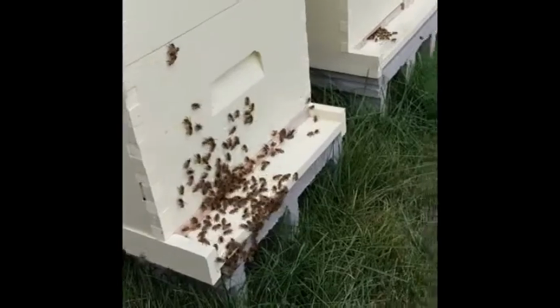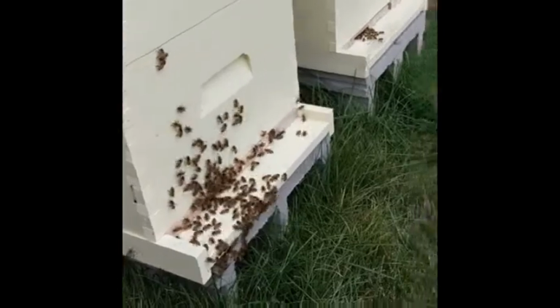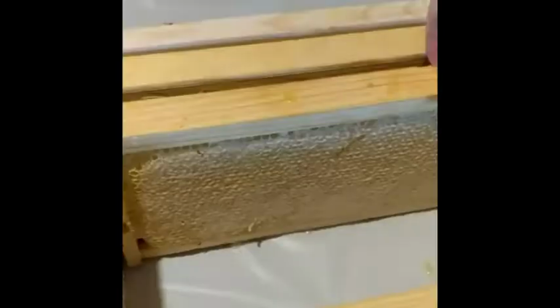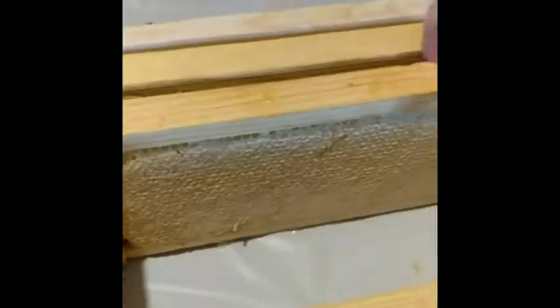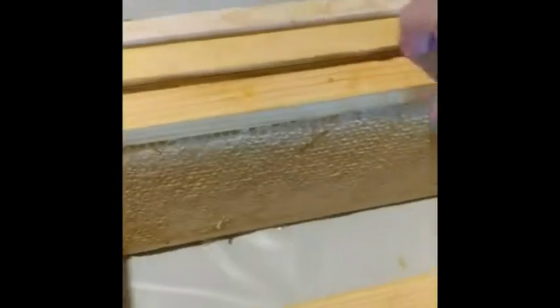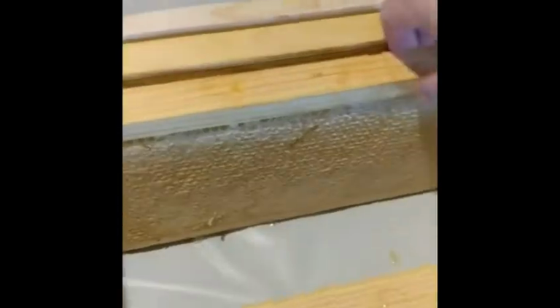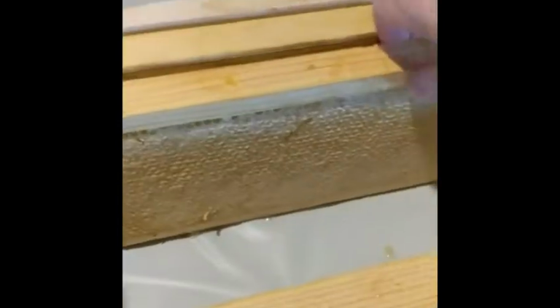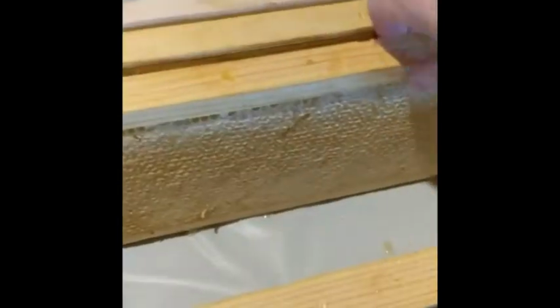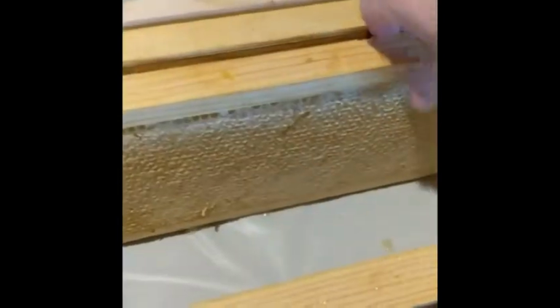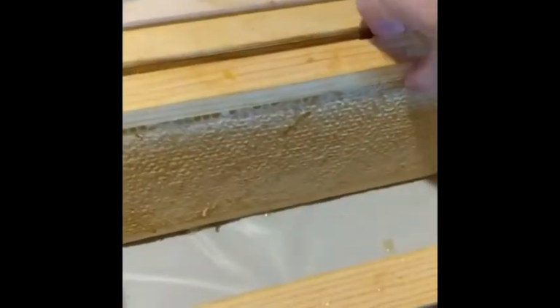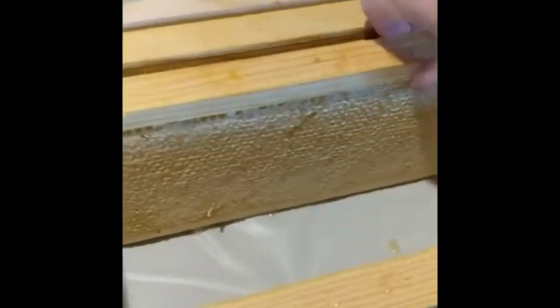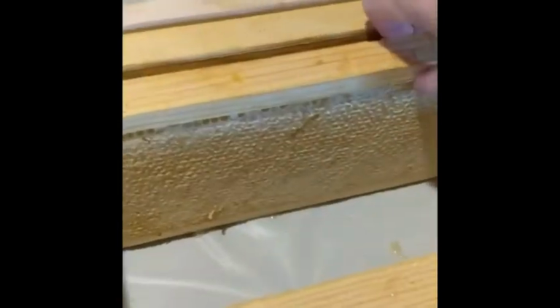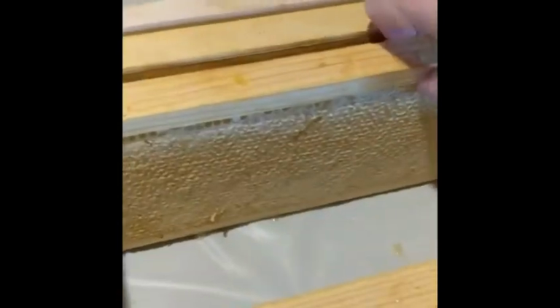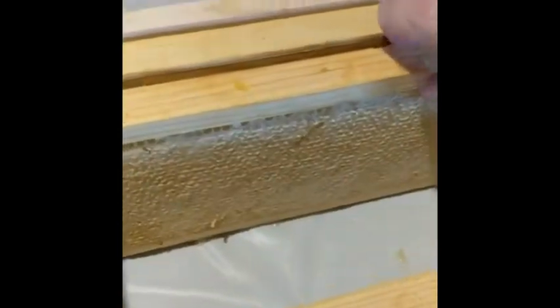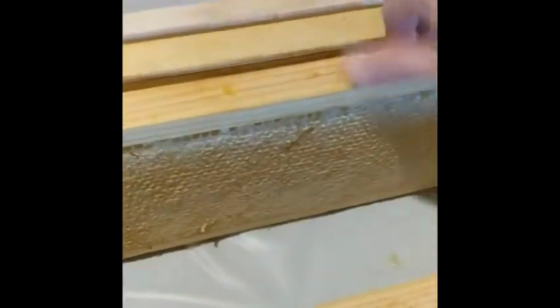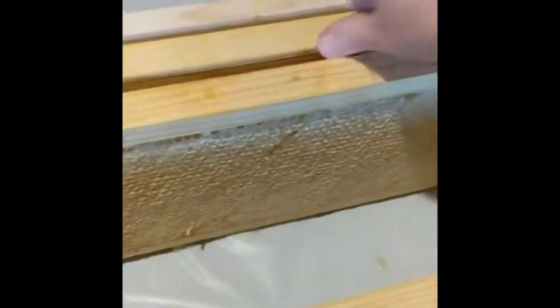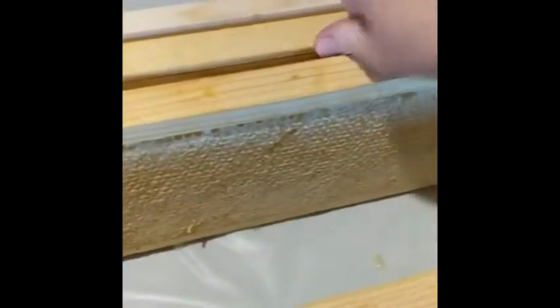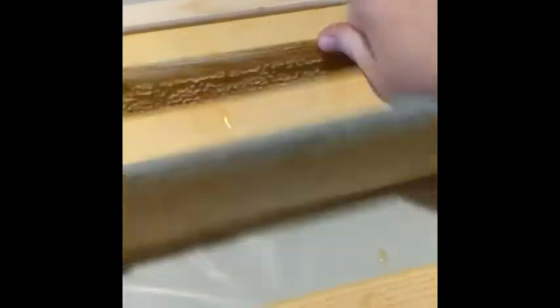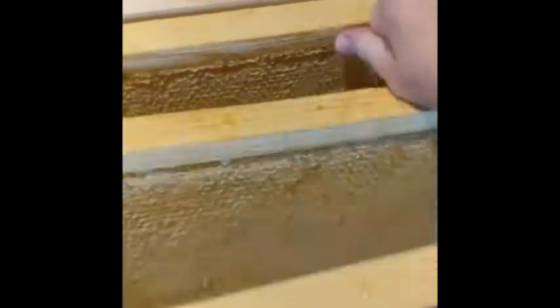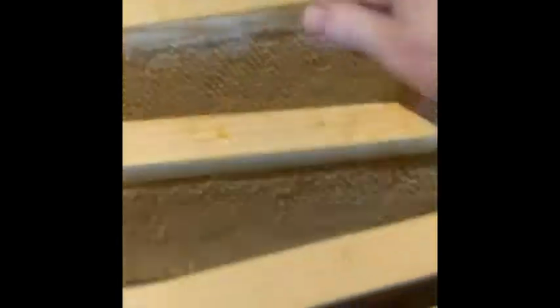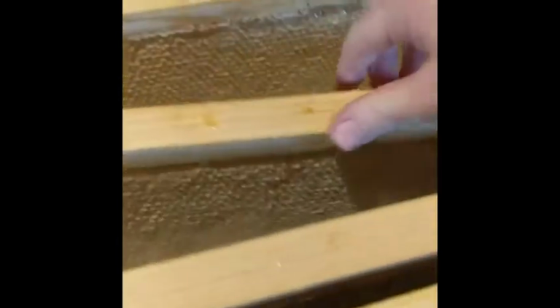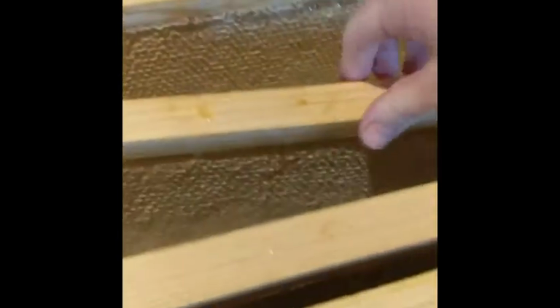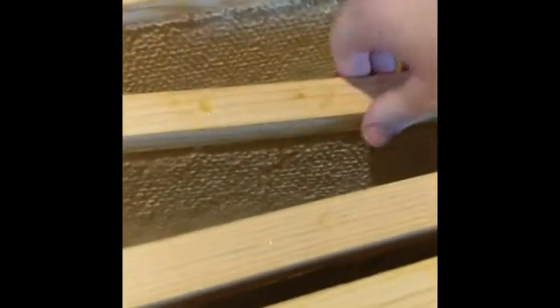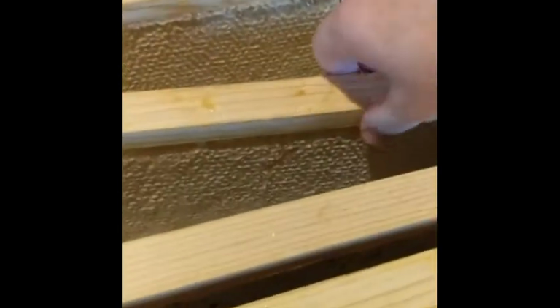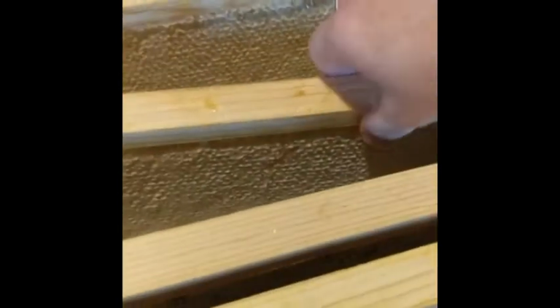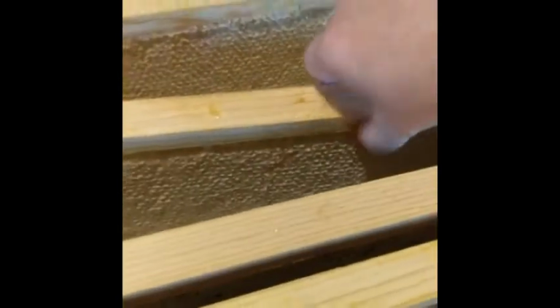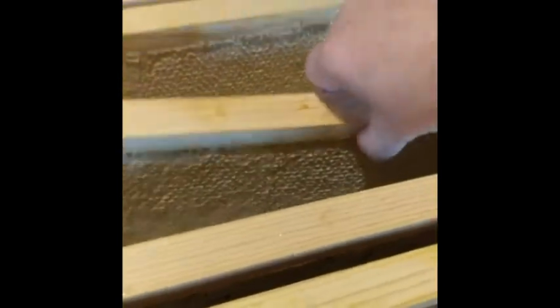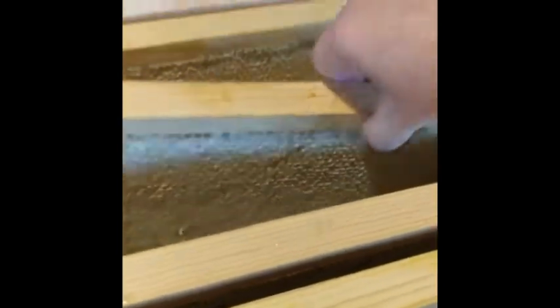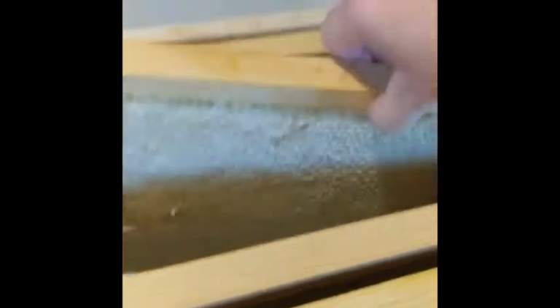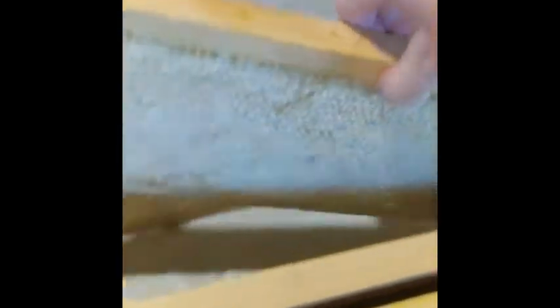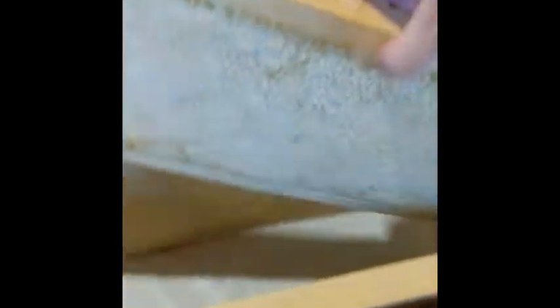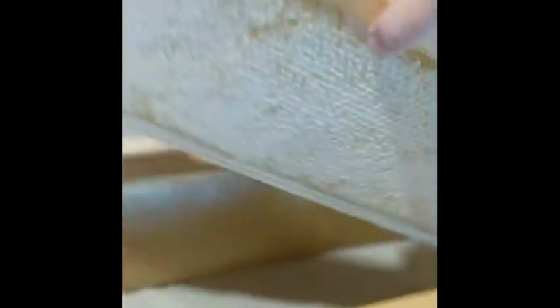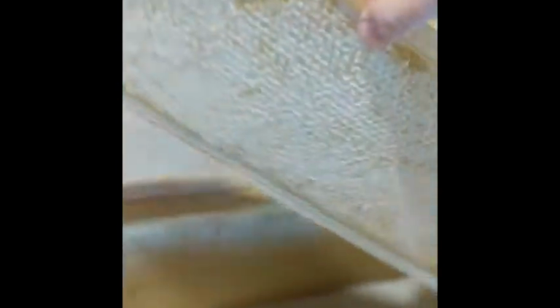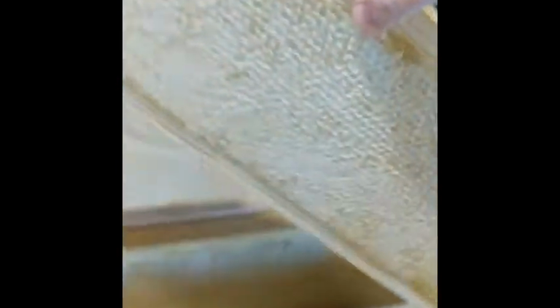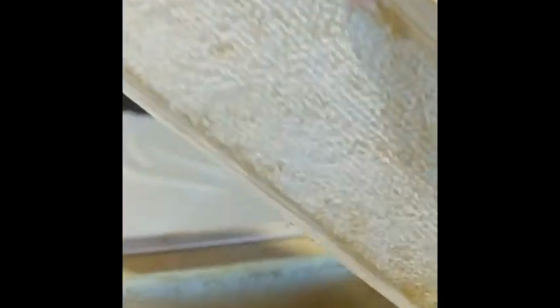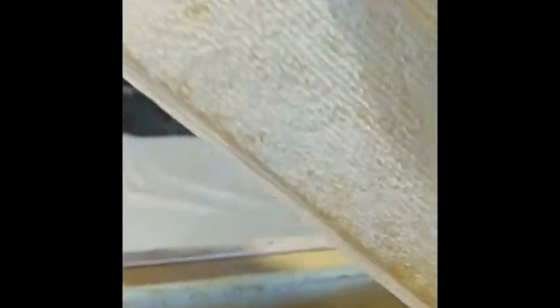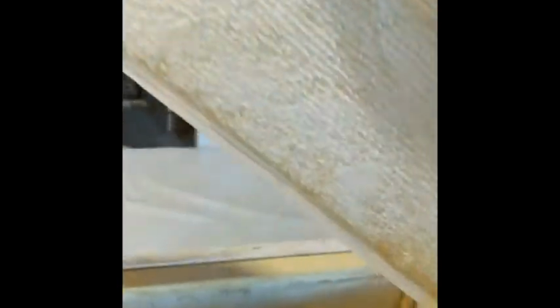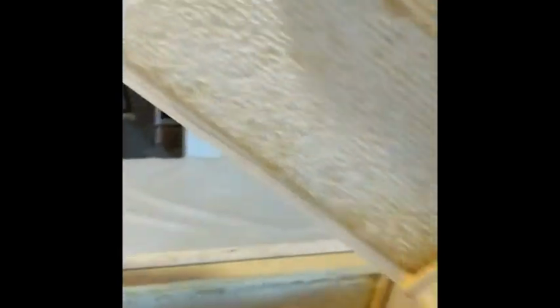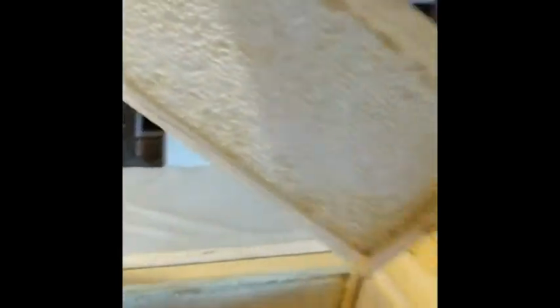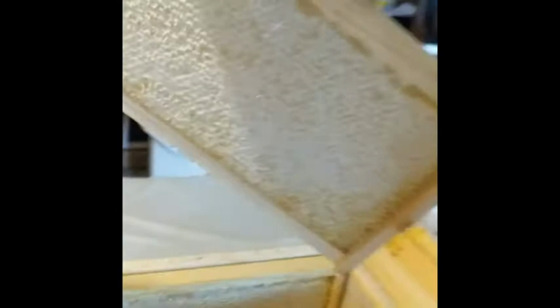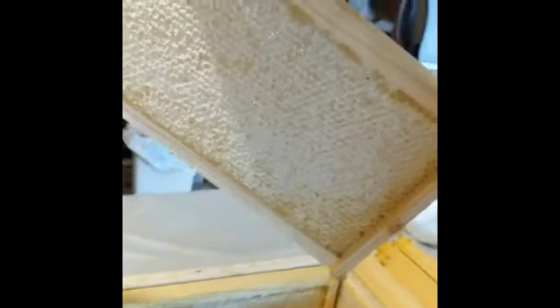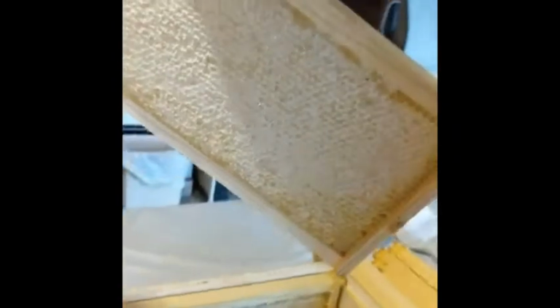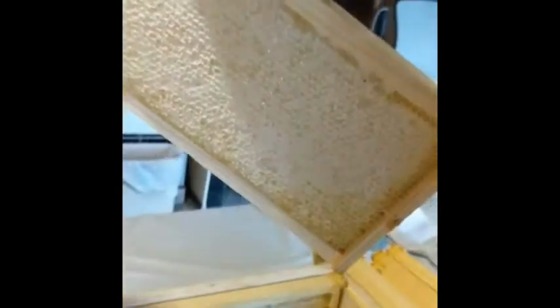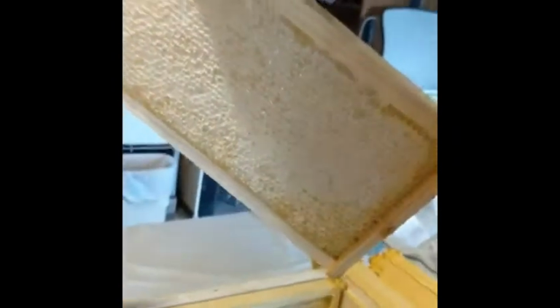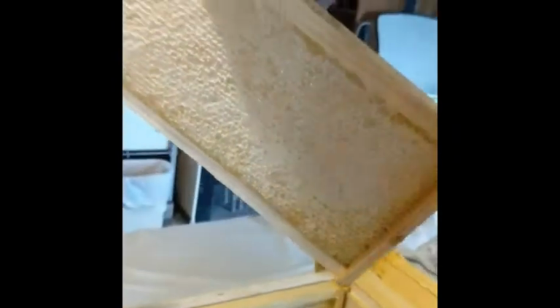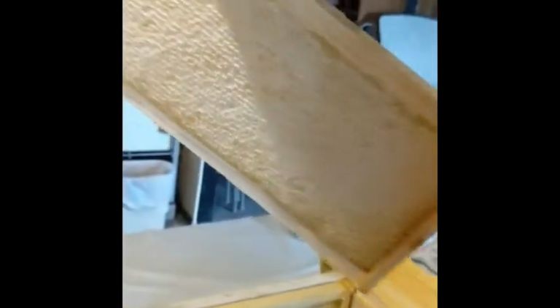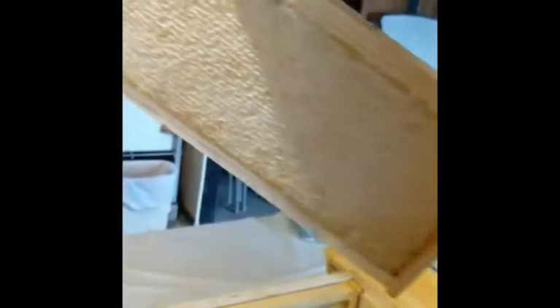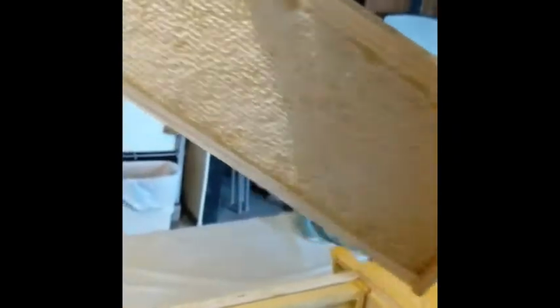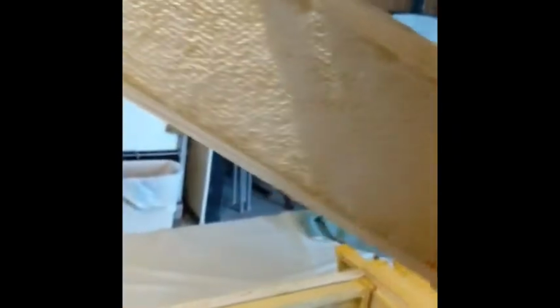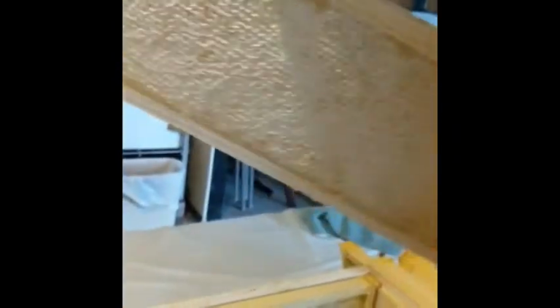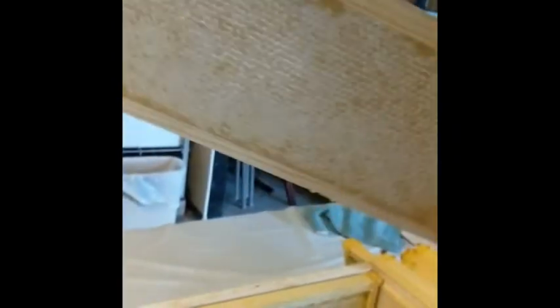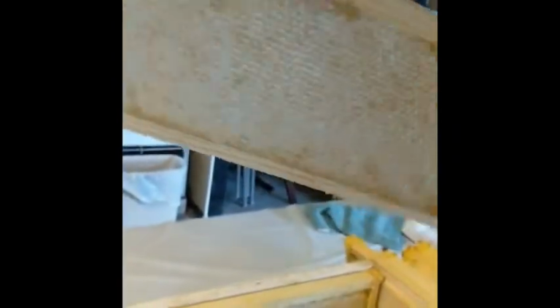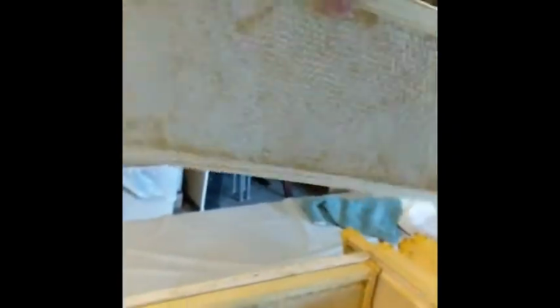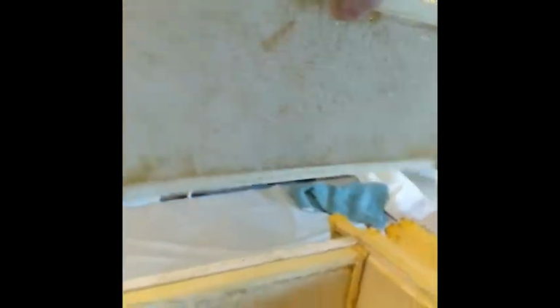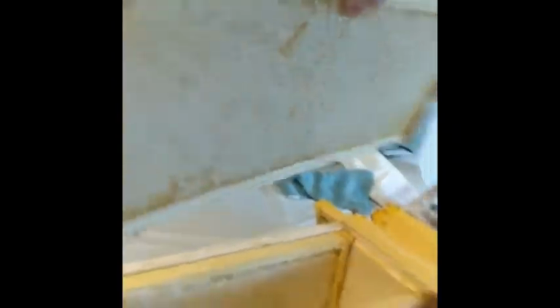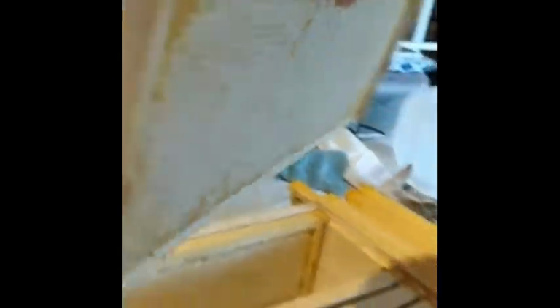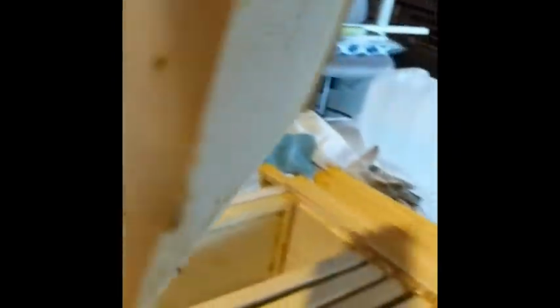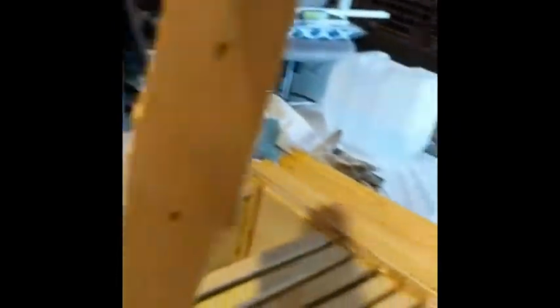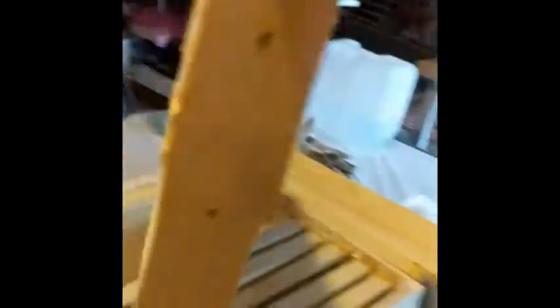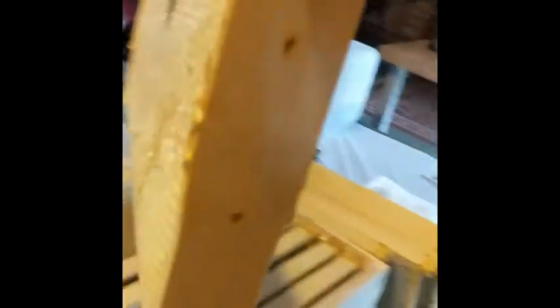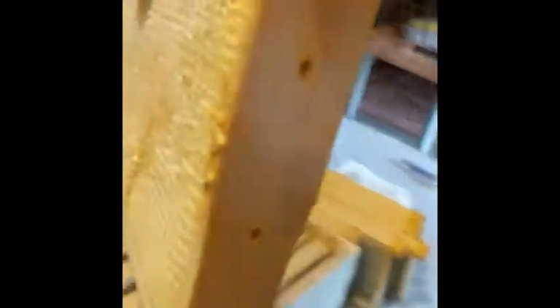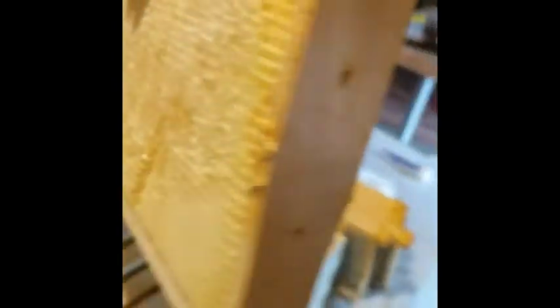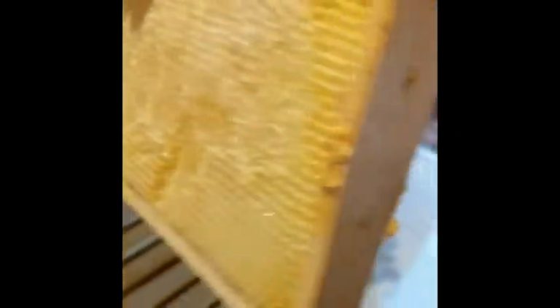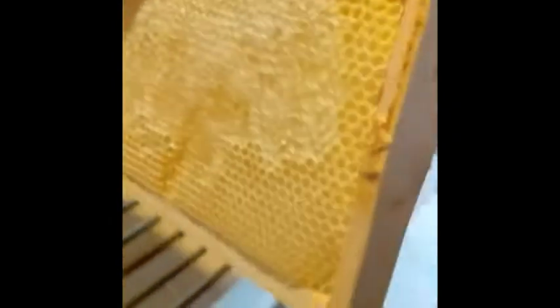Here is a frame of capped honey and that's what we're gonna work on extracting.